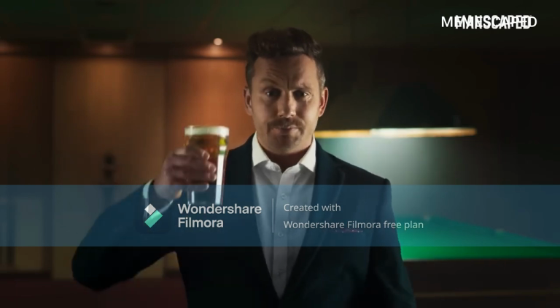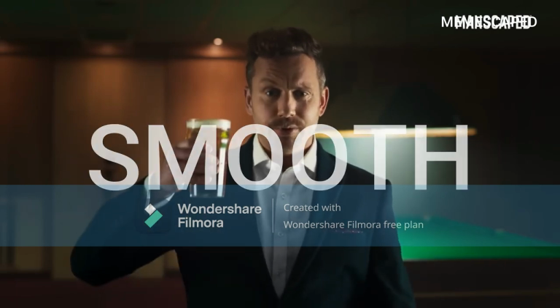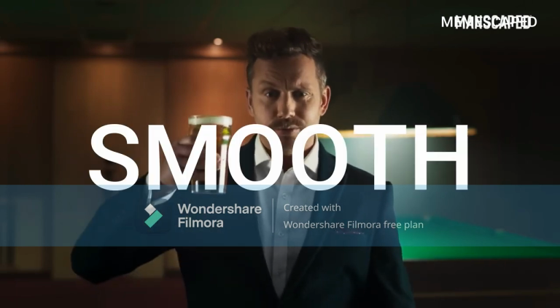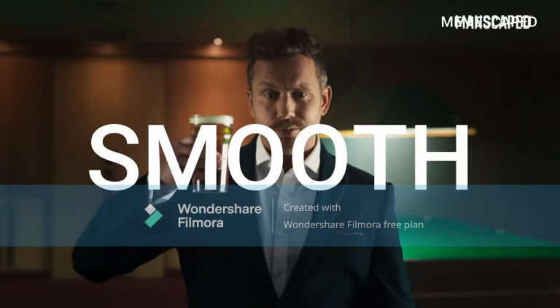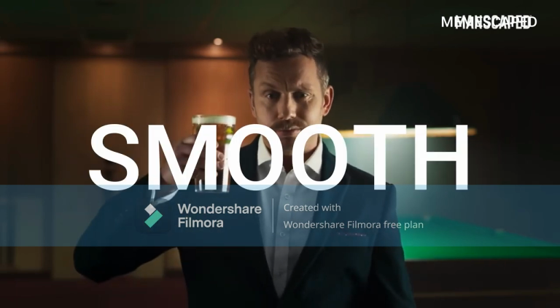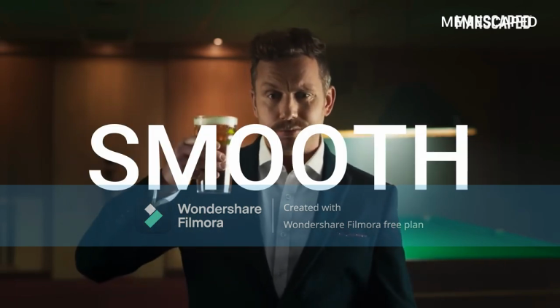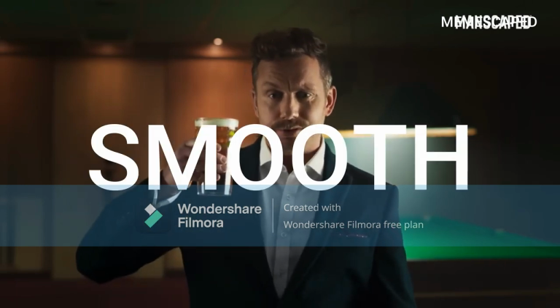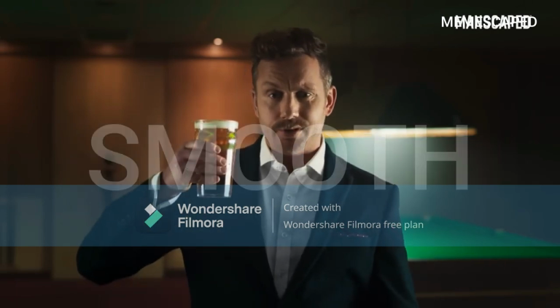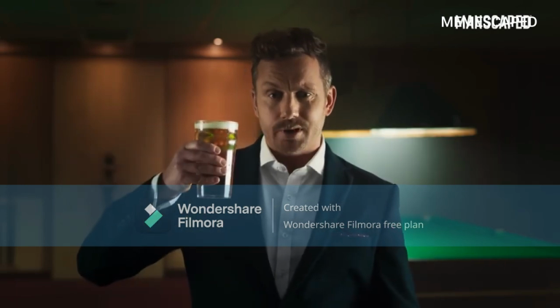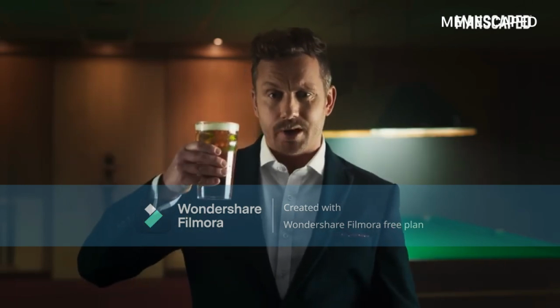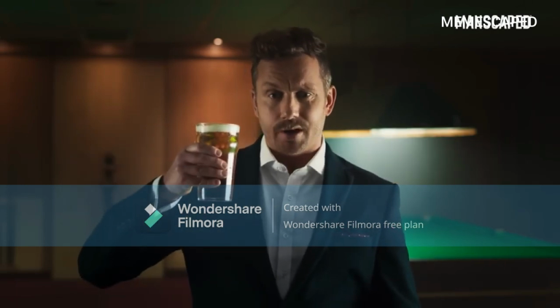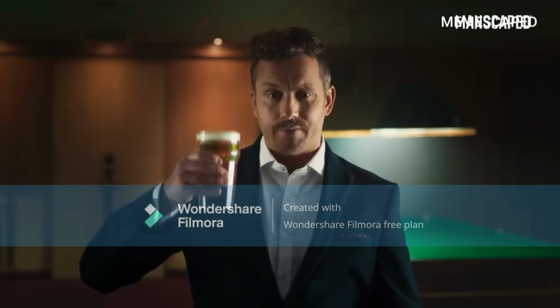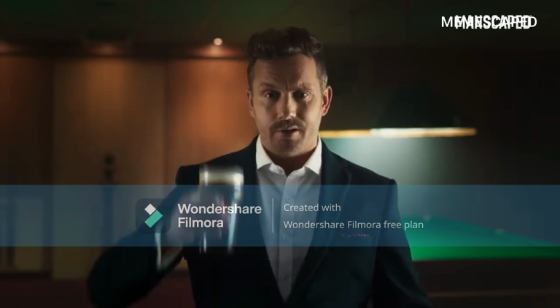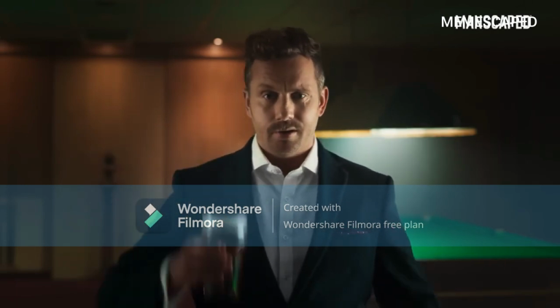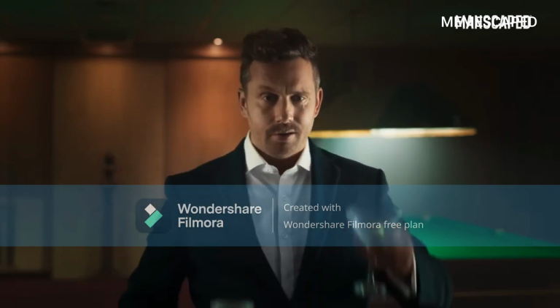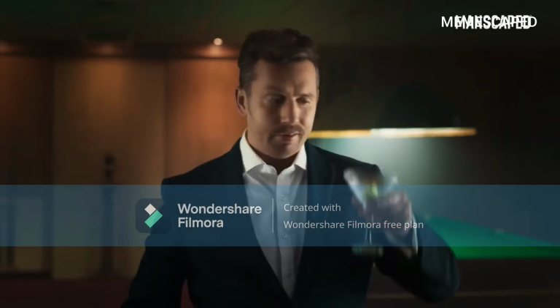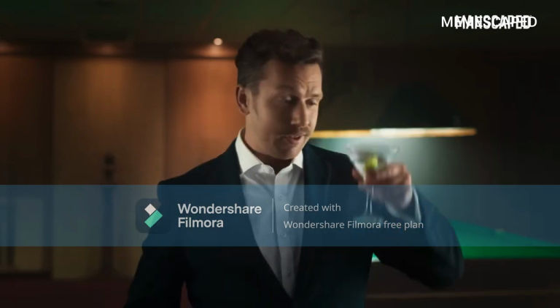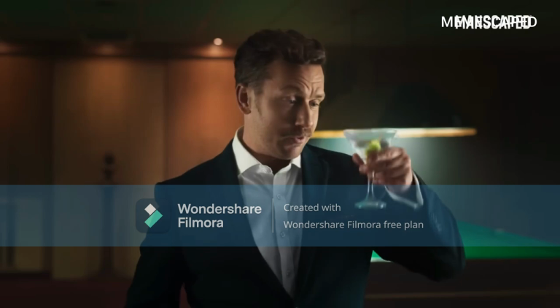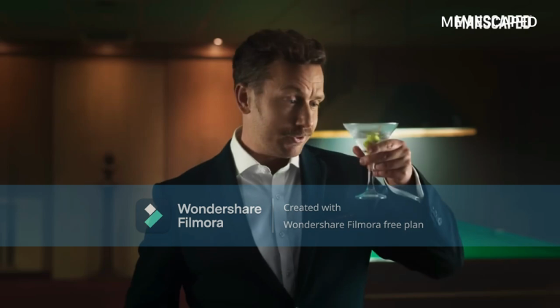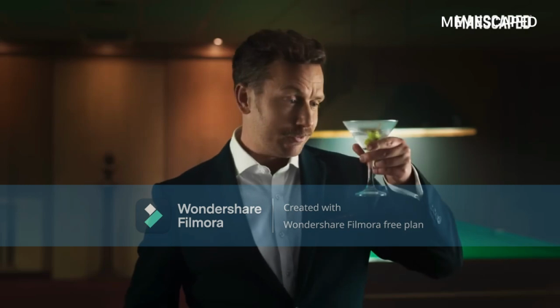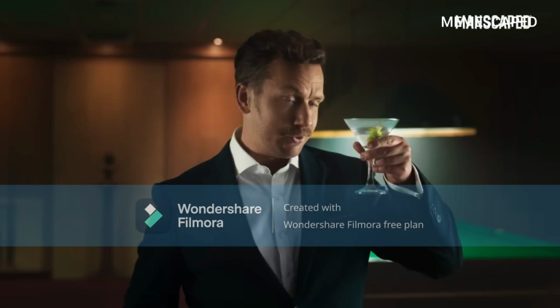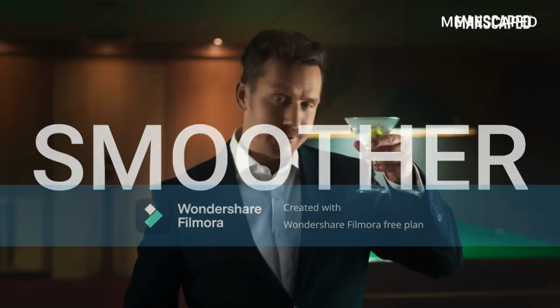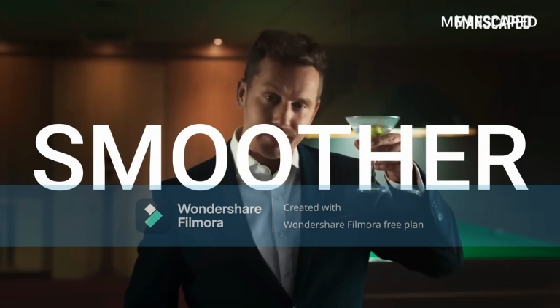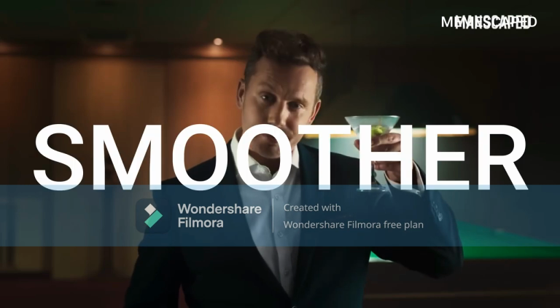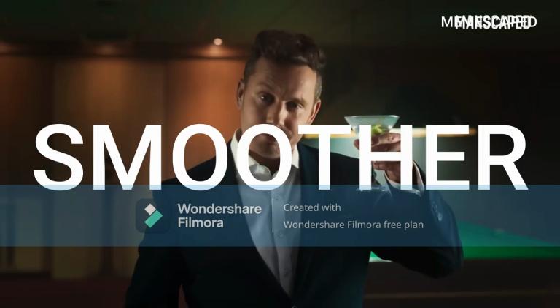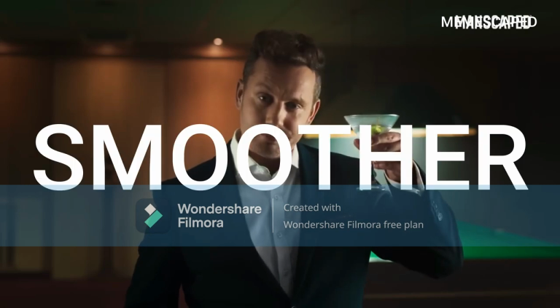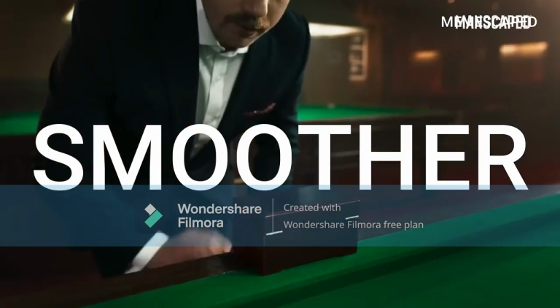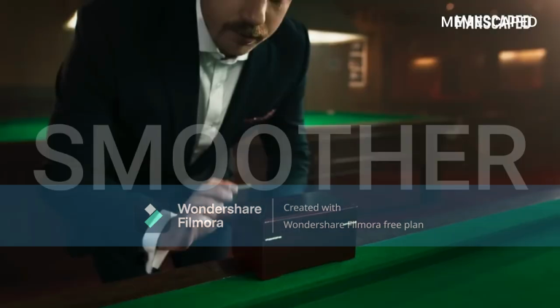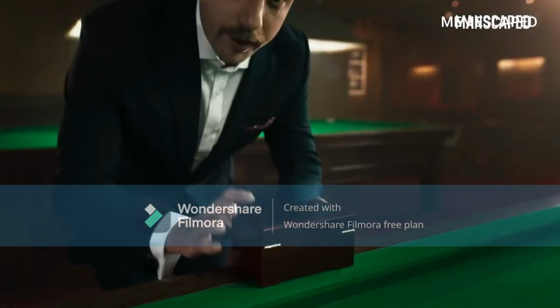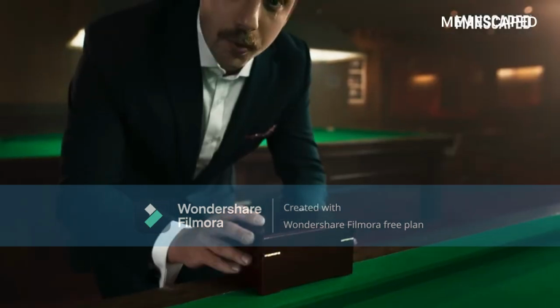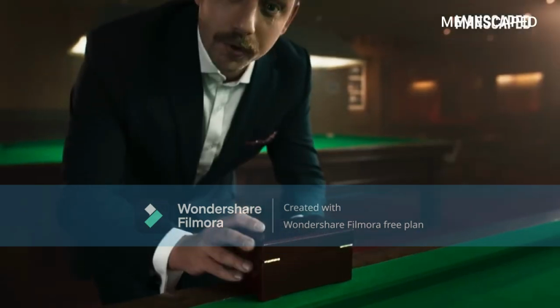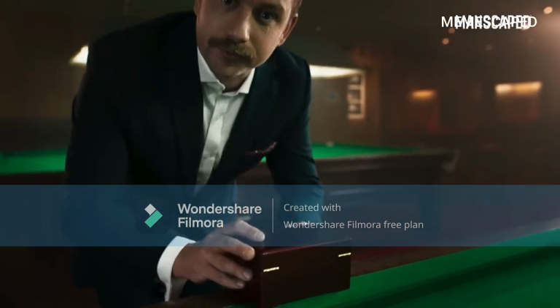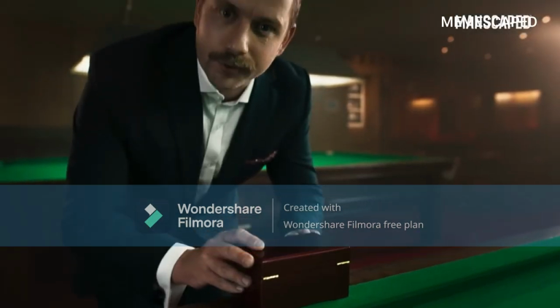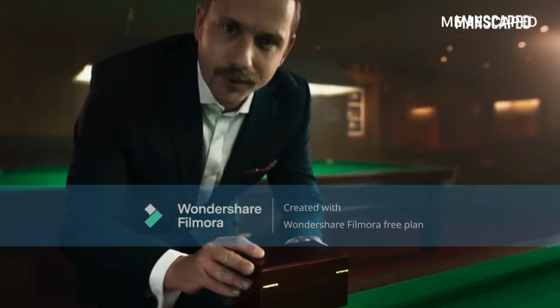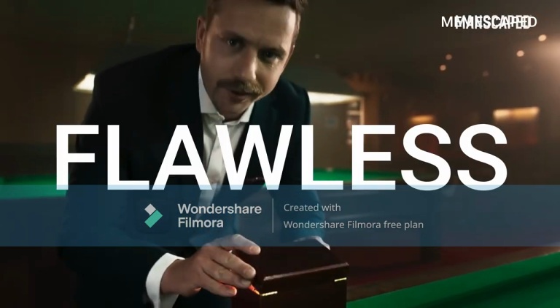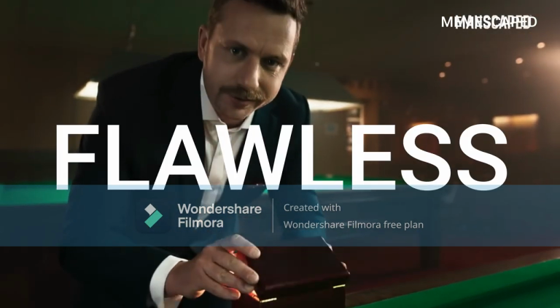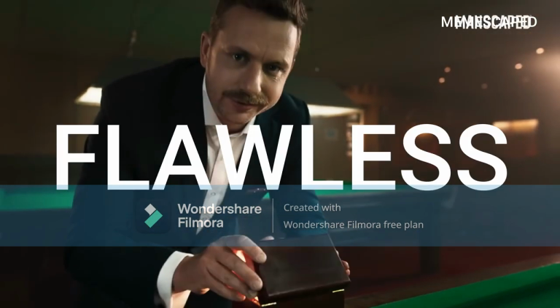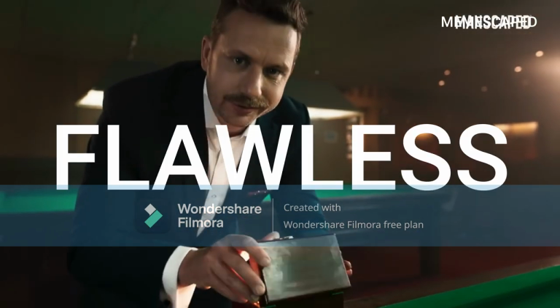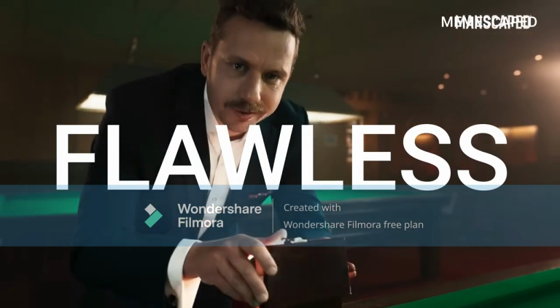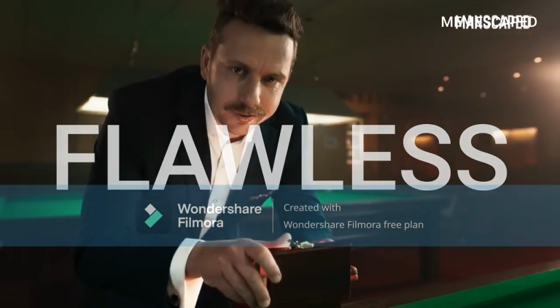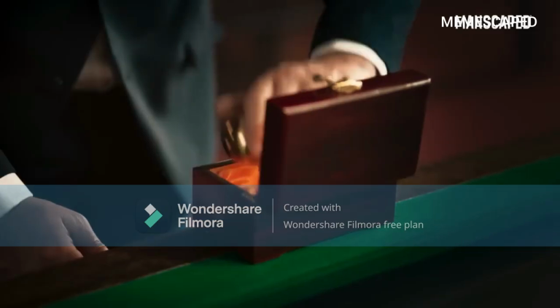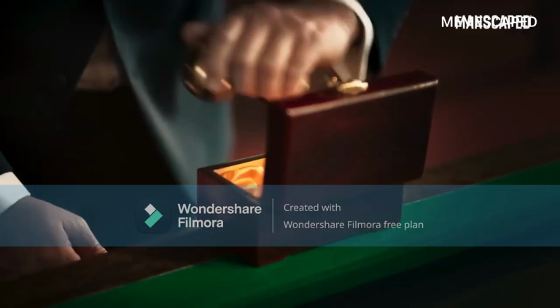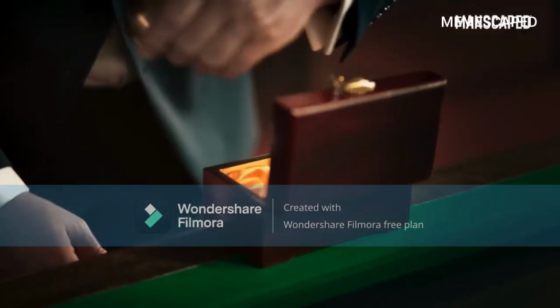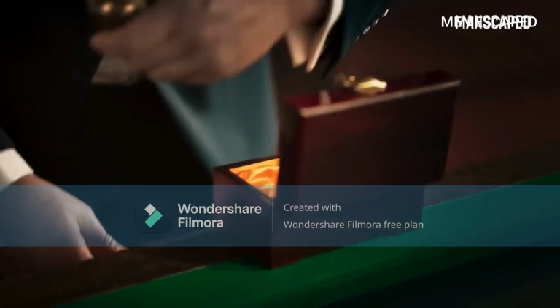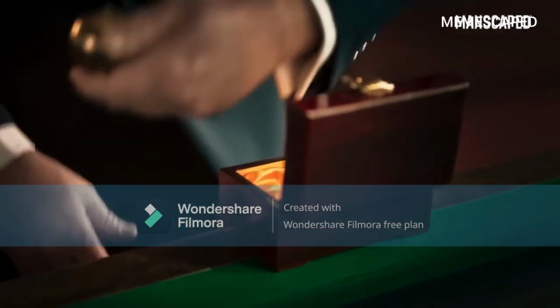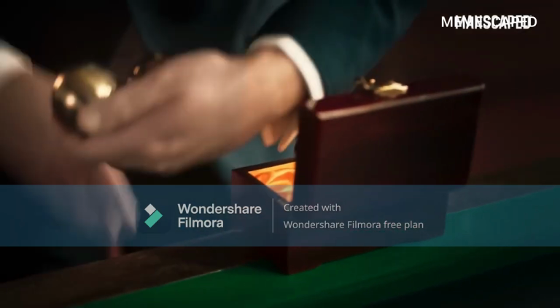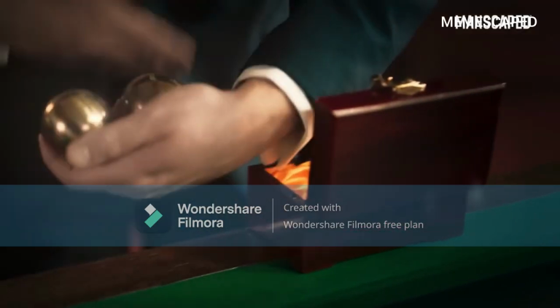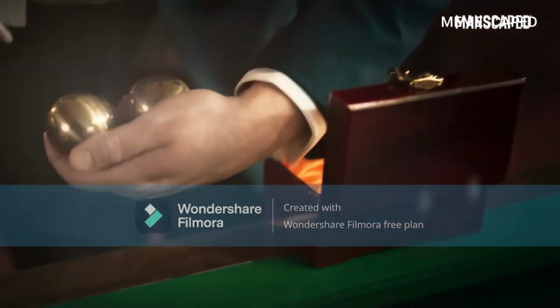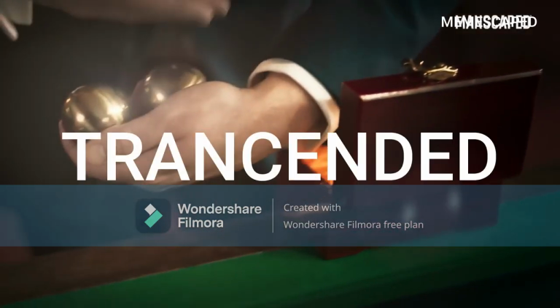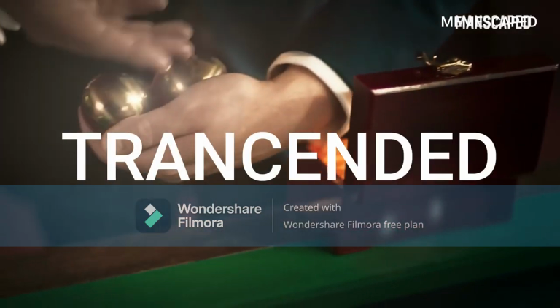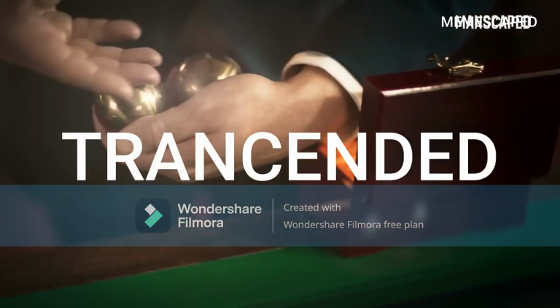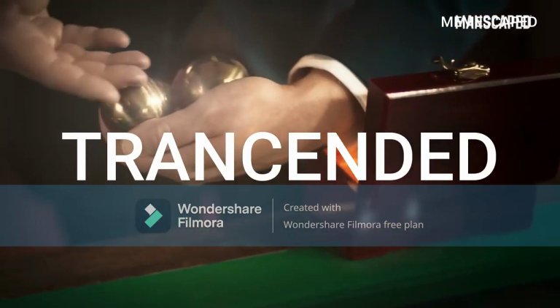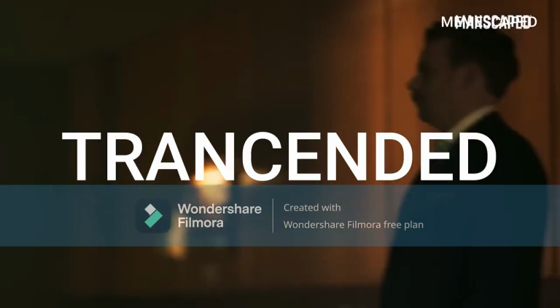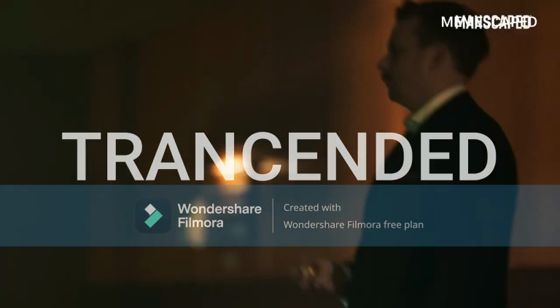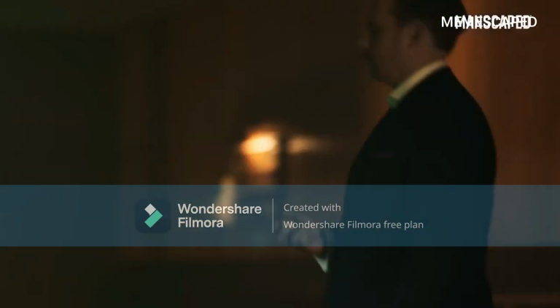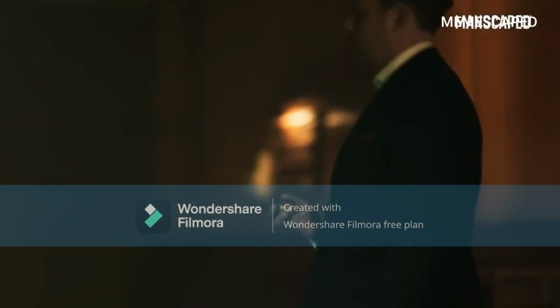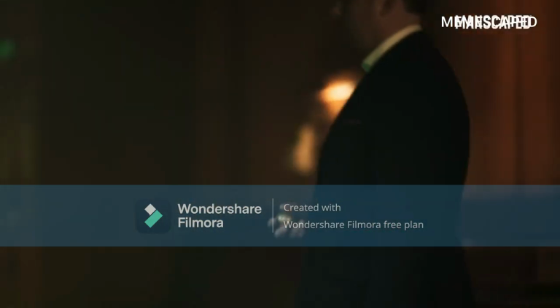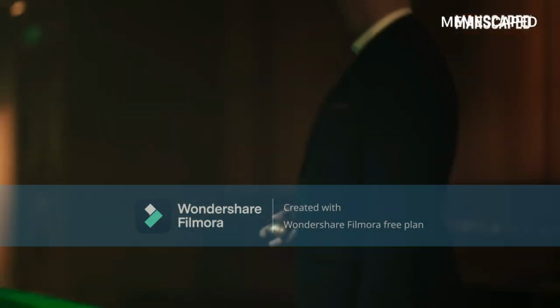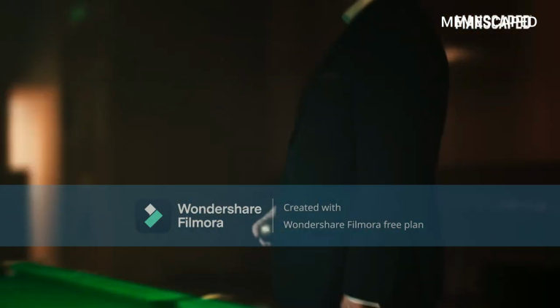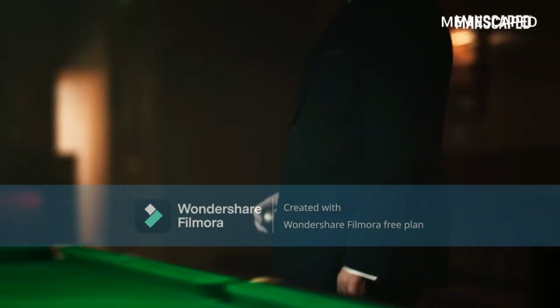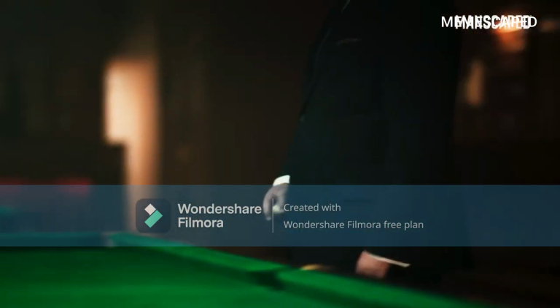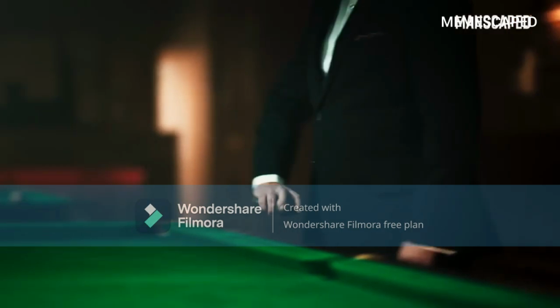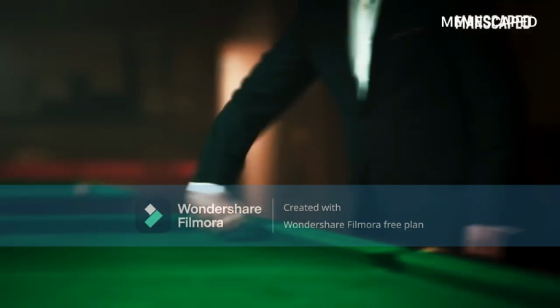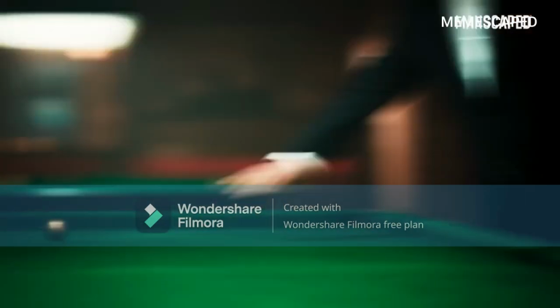smooth isn't enough. They want smoother. They want flawless. They want transcendent. They want perfection.